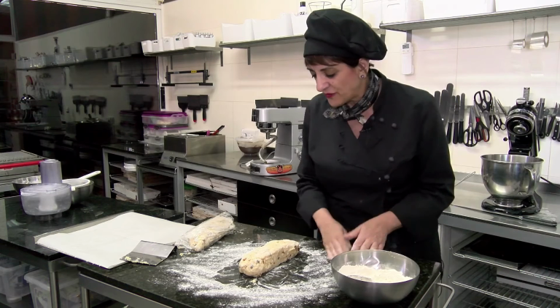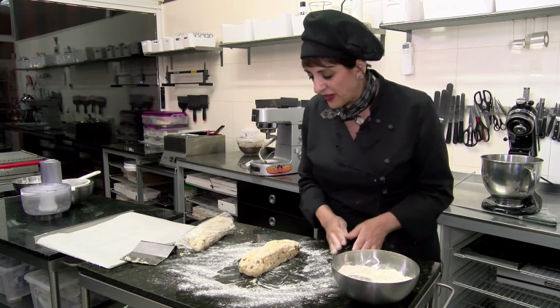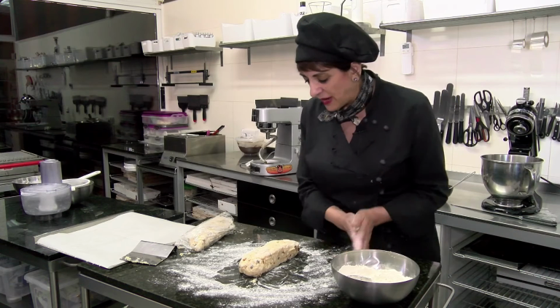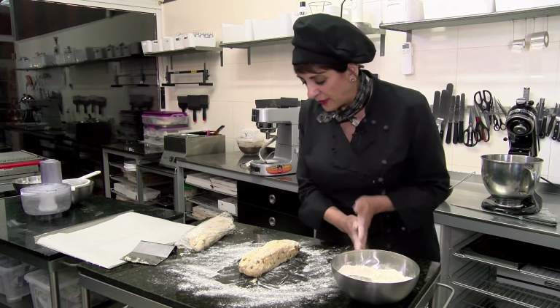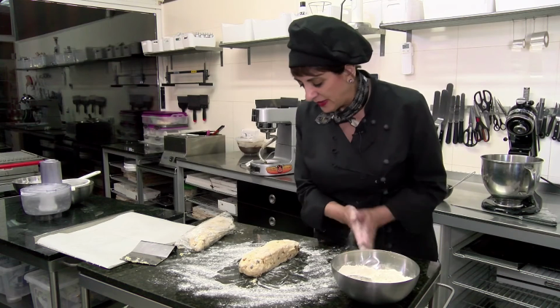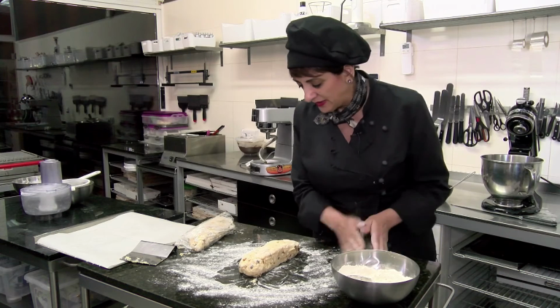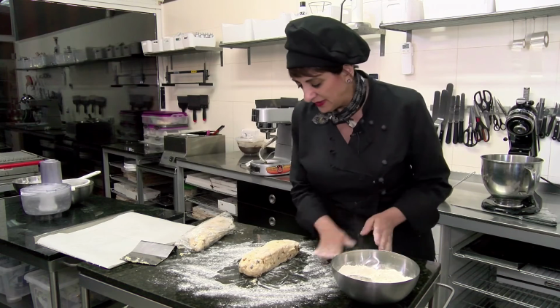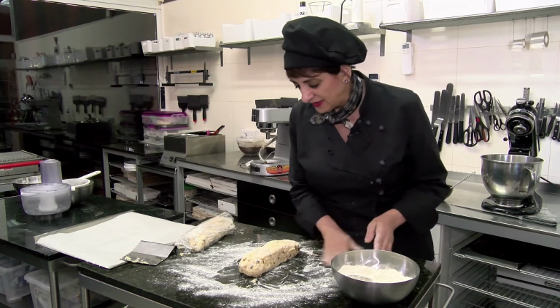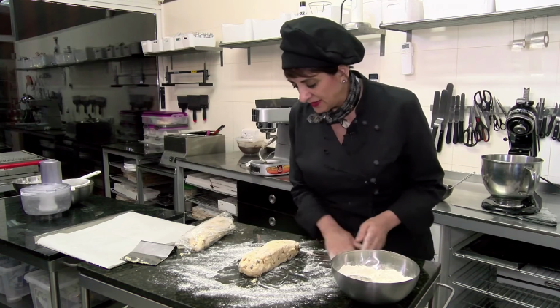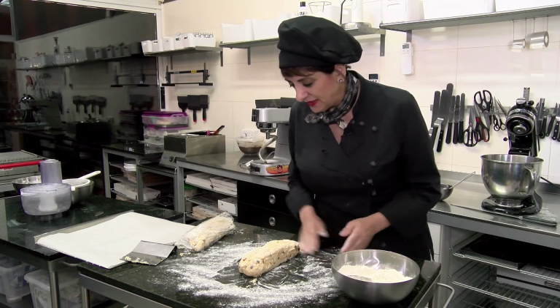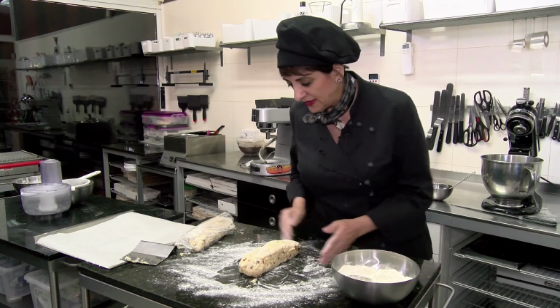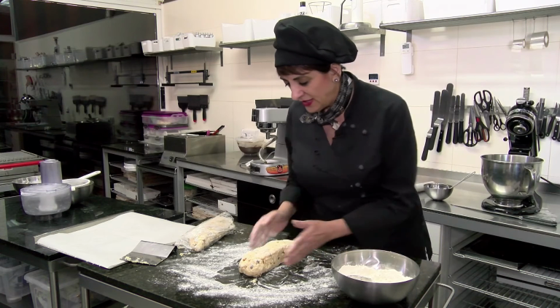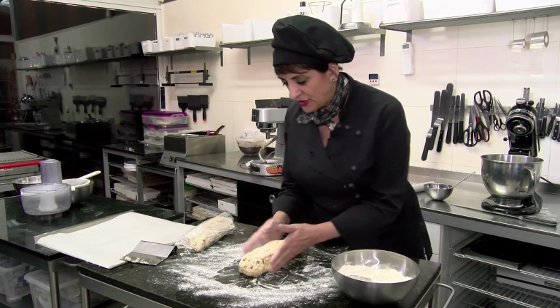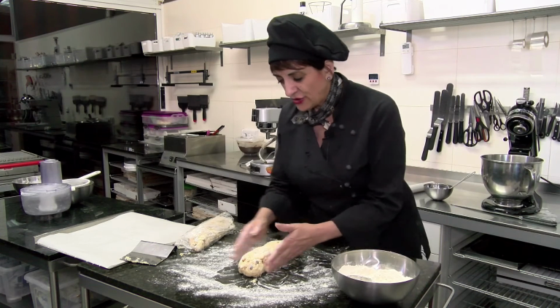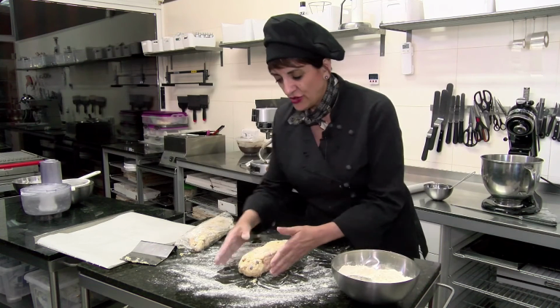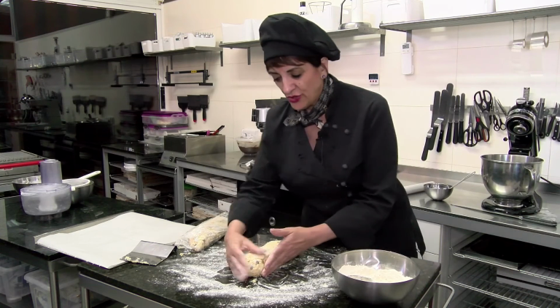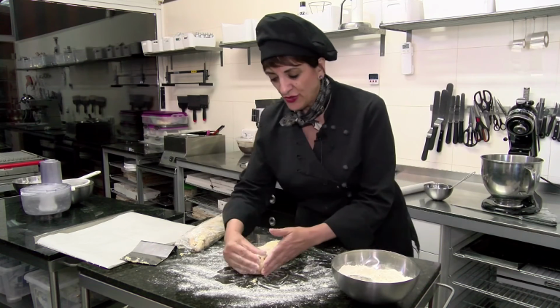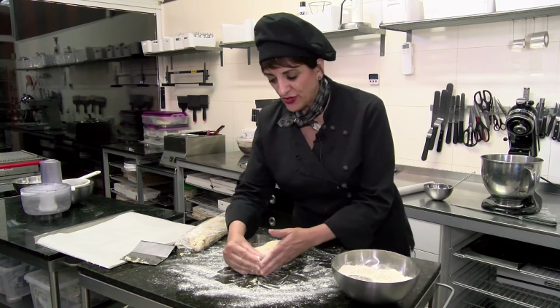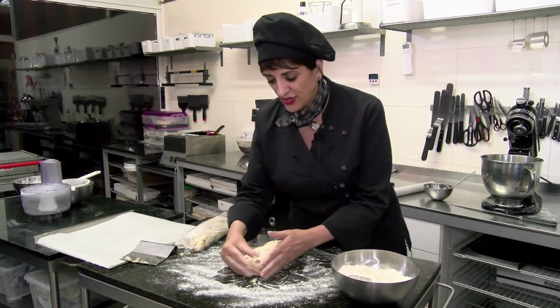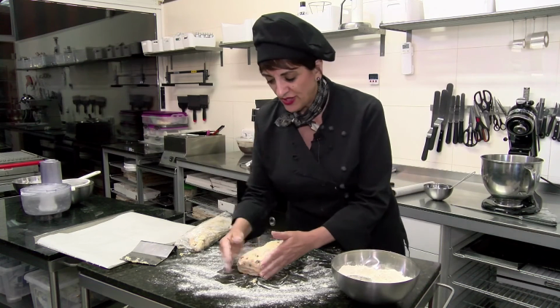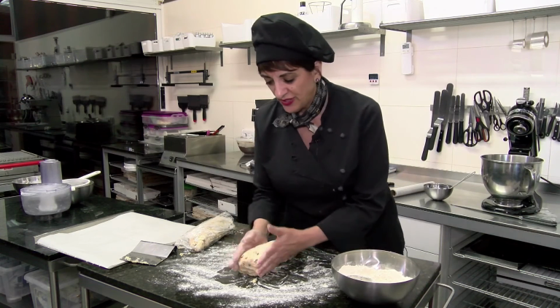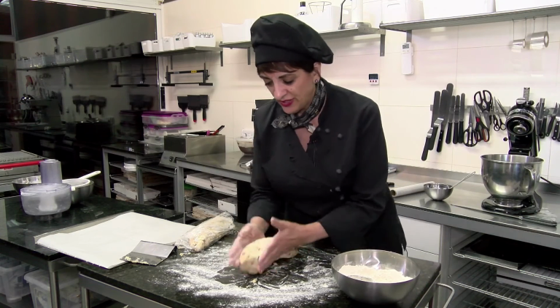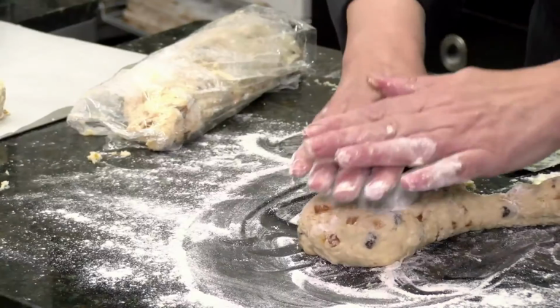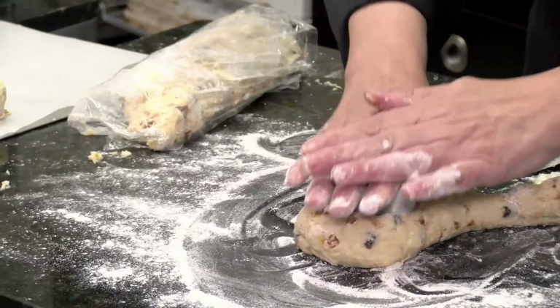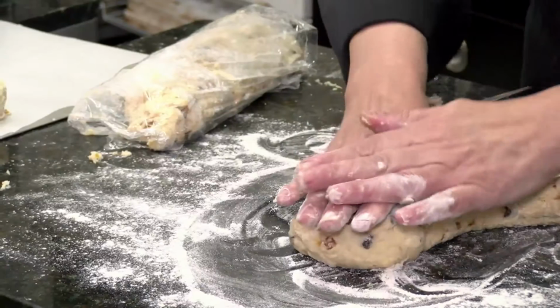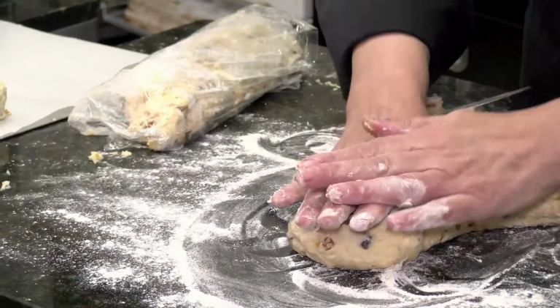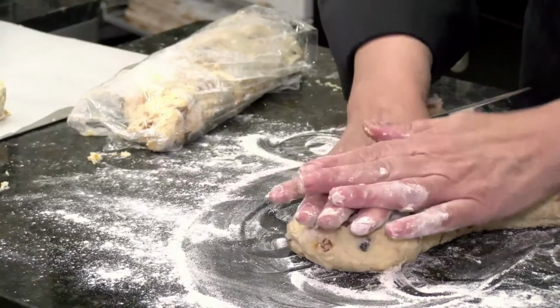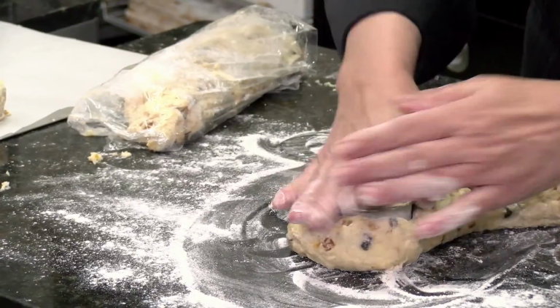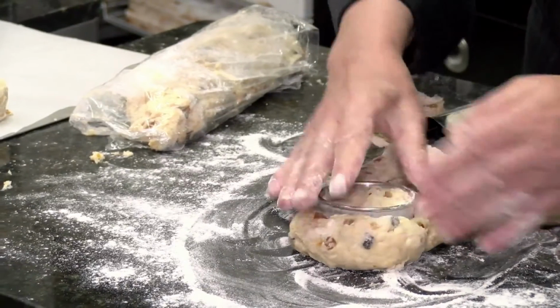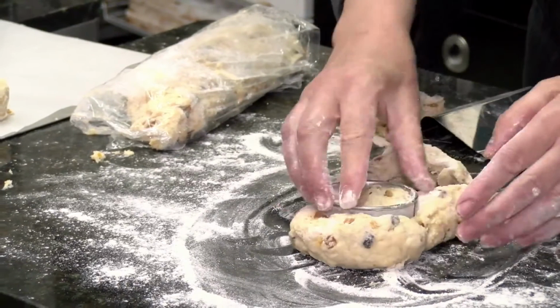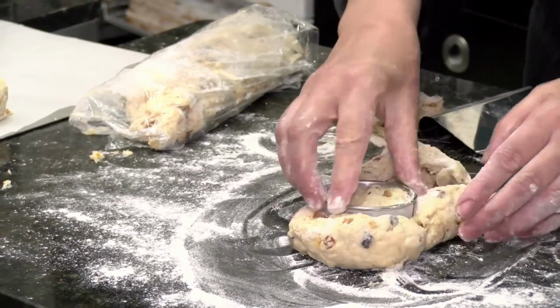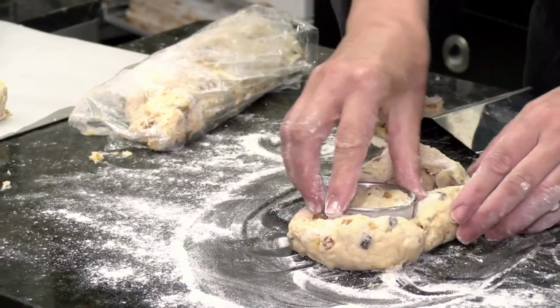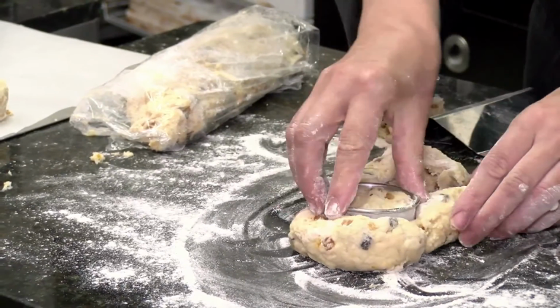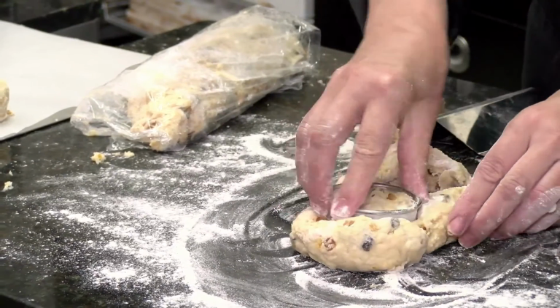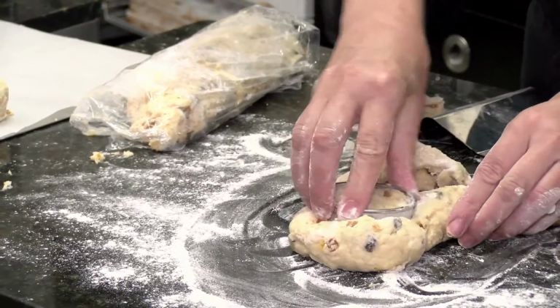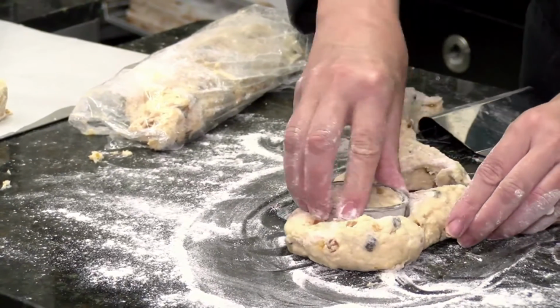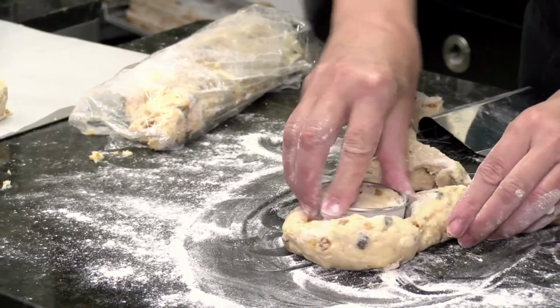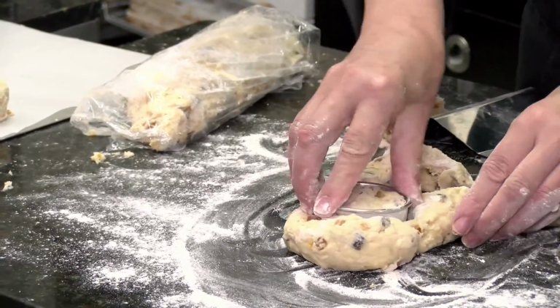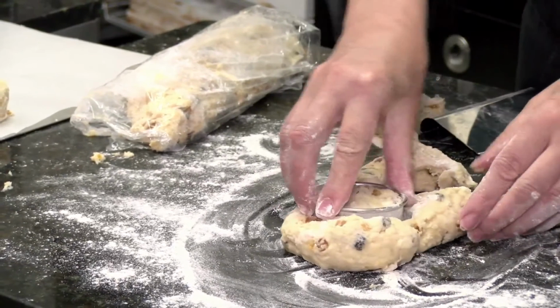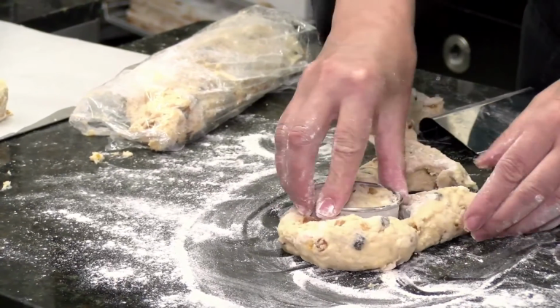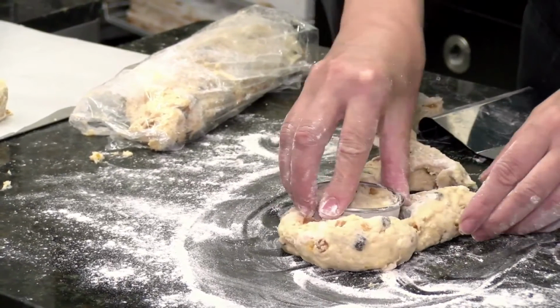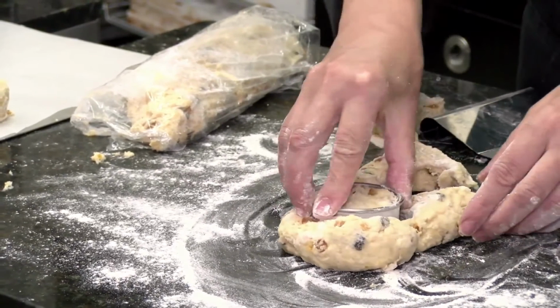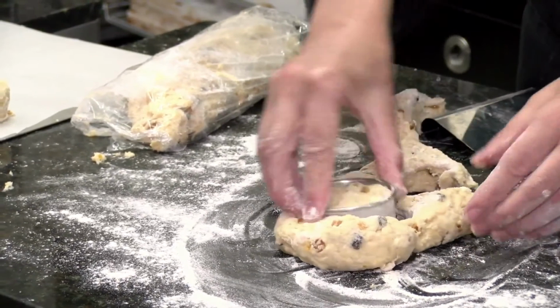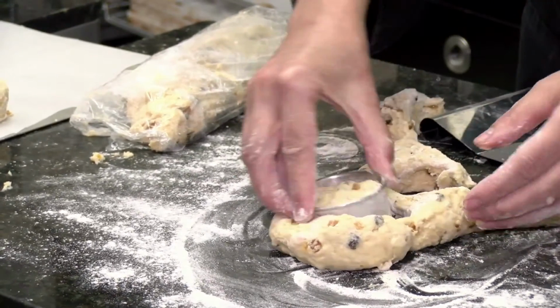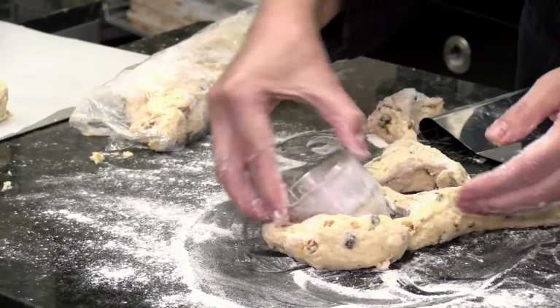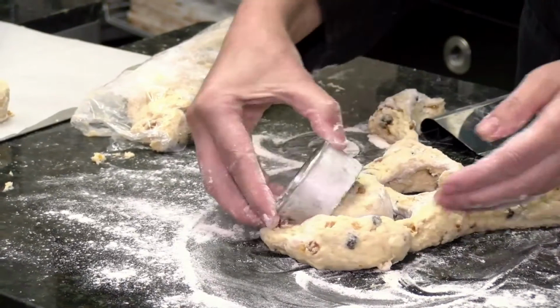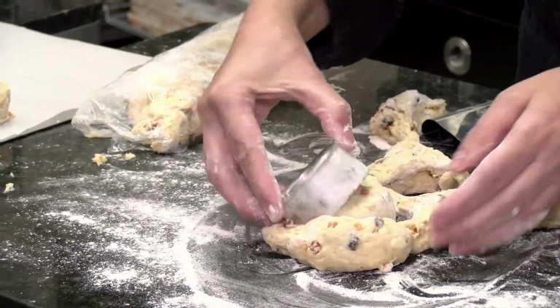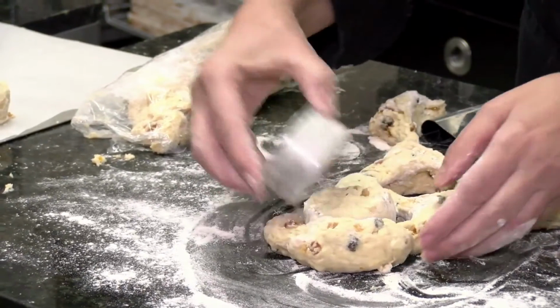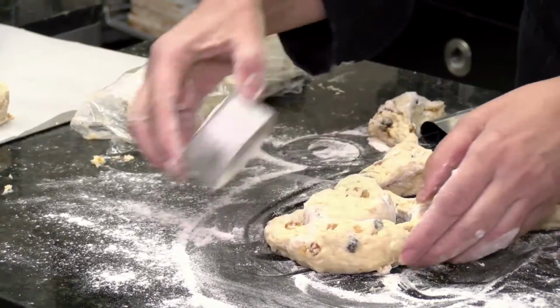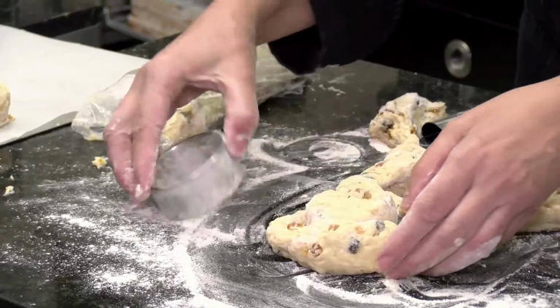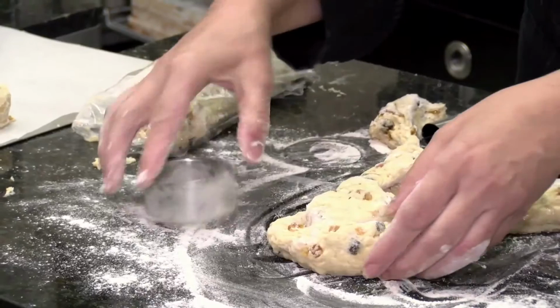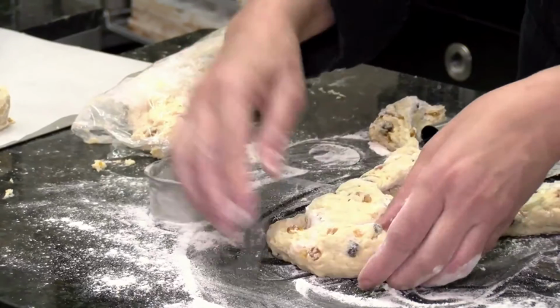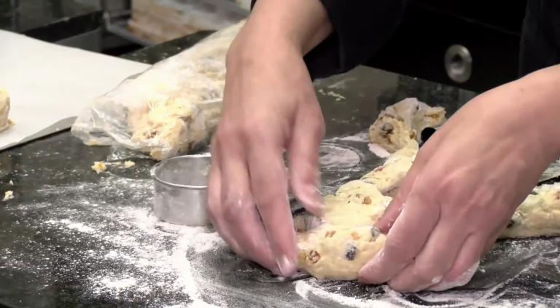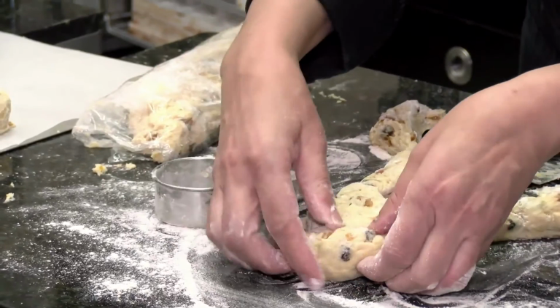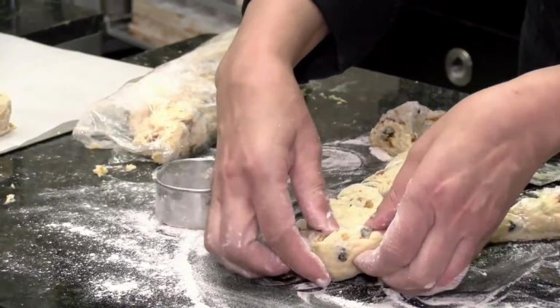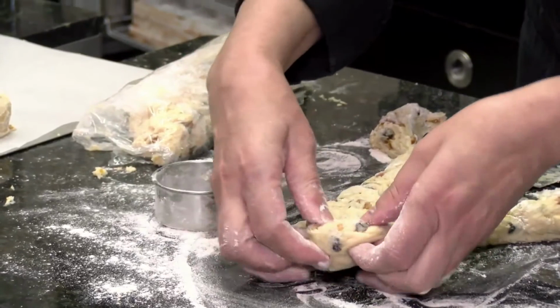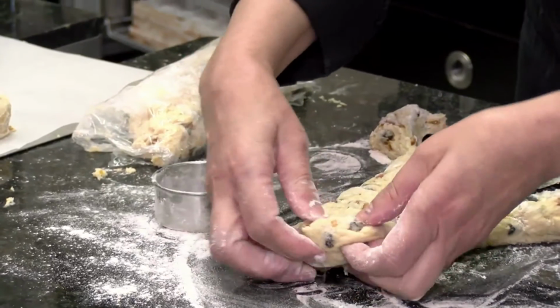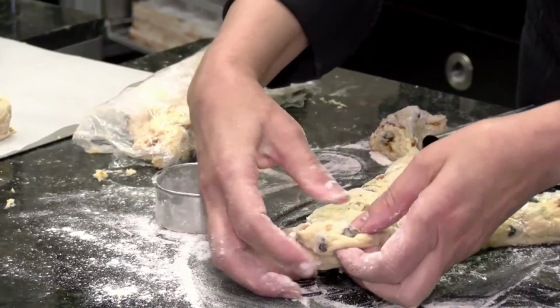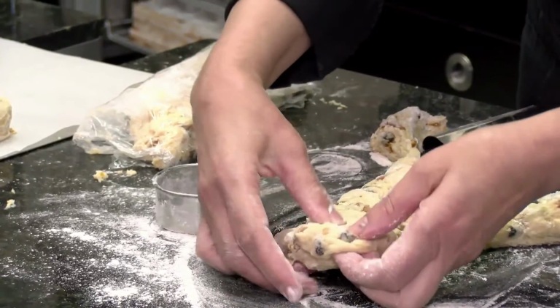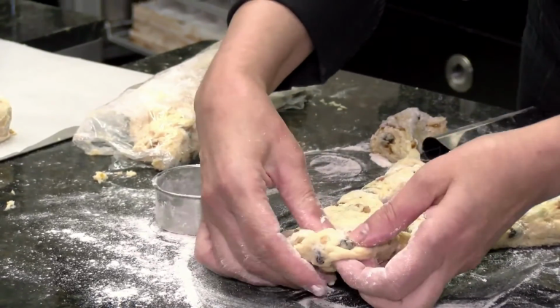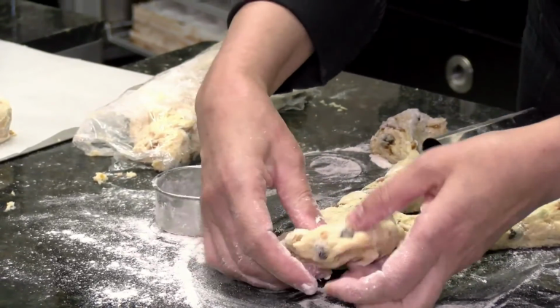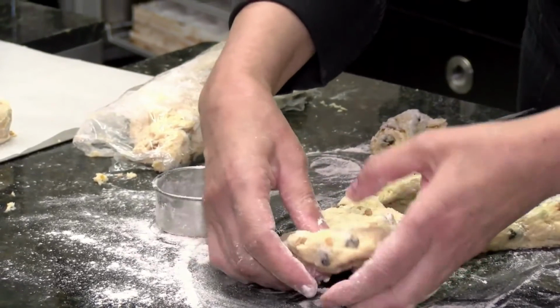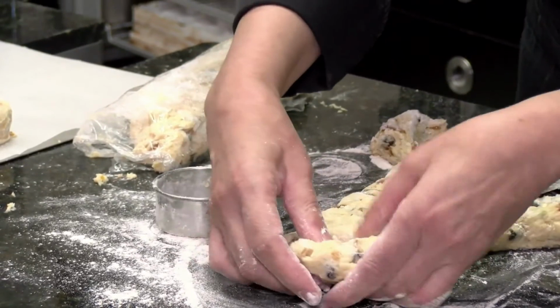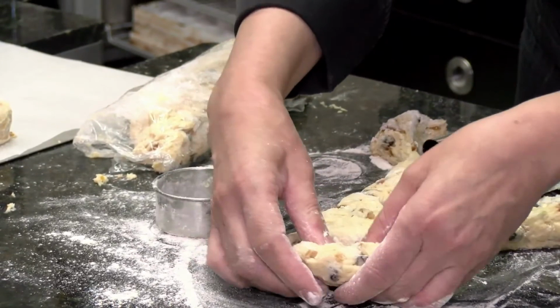This can be the downfall of a scone — overhandling and too much flour introduced. And because the scones are full of chocolate and fruit, that also makes the cutting a little bit tricky.